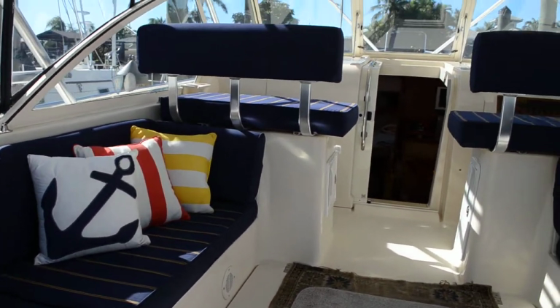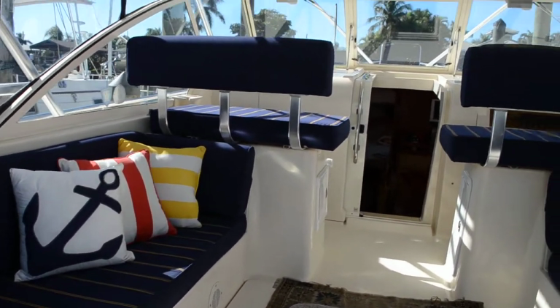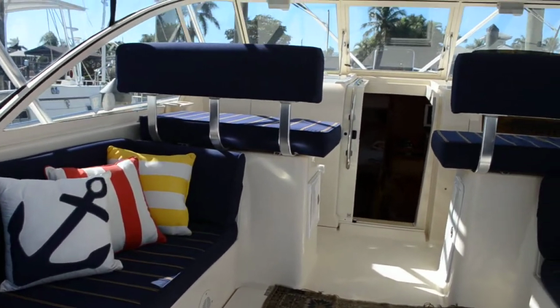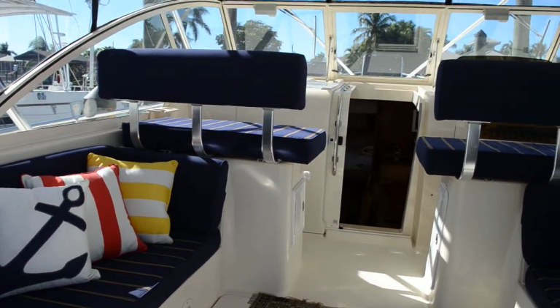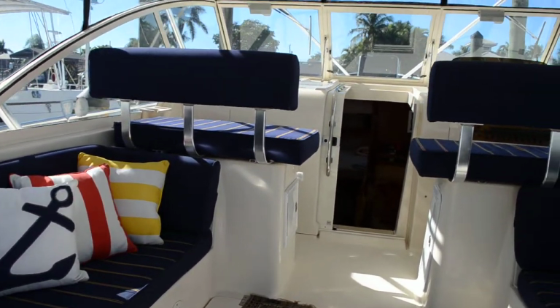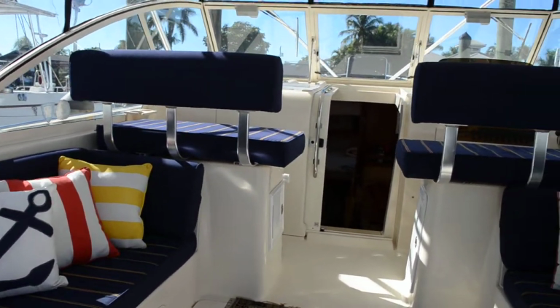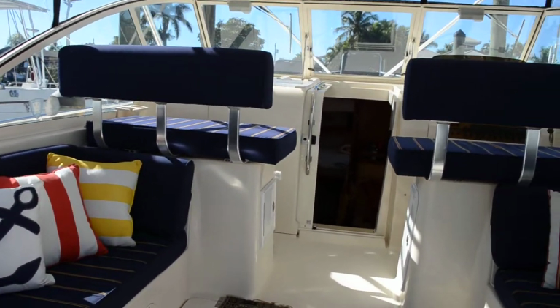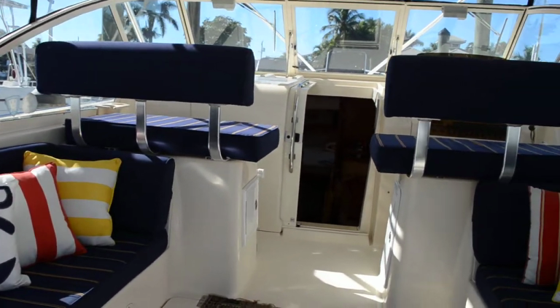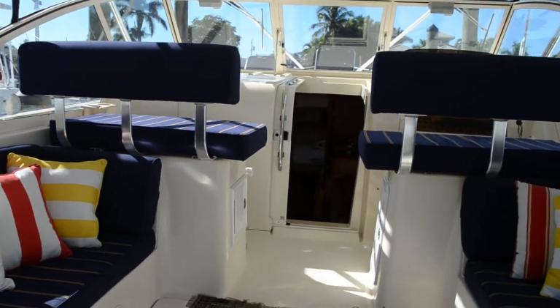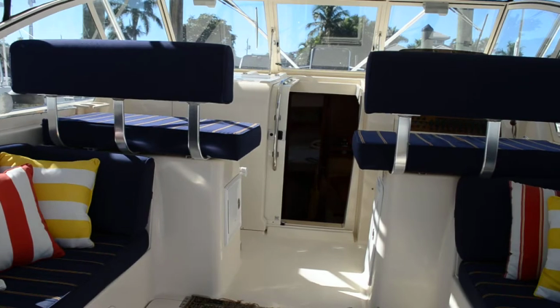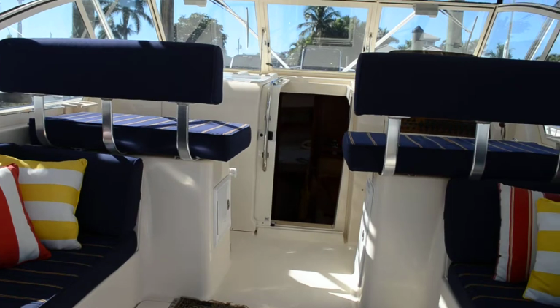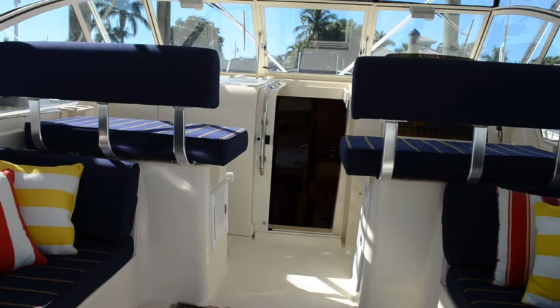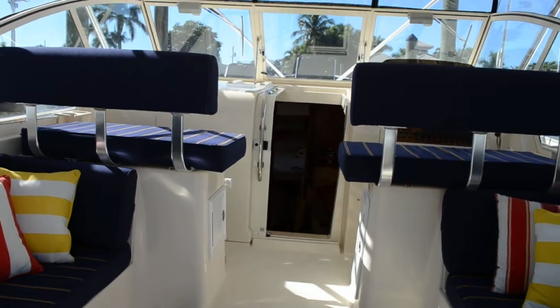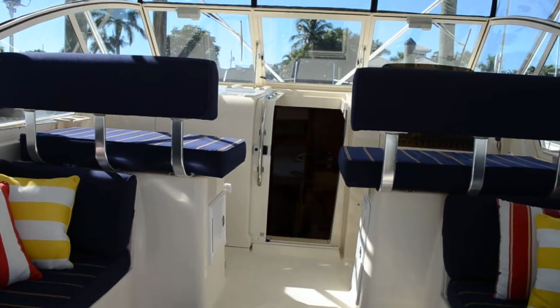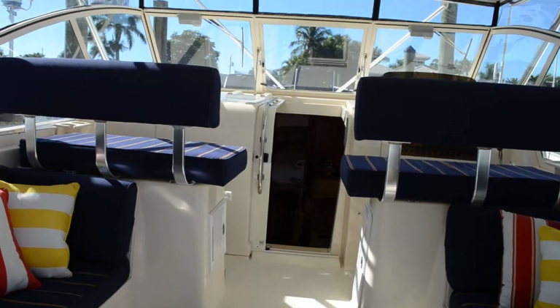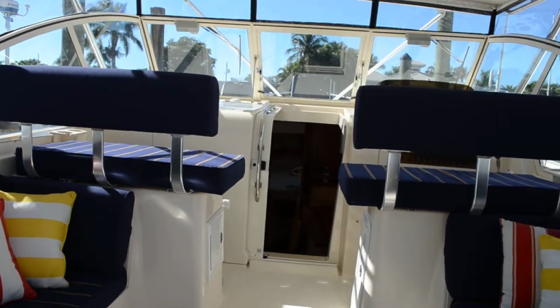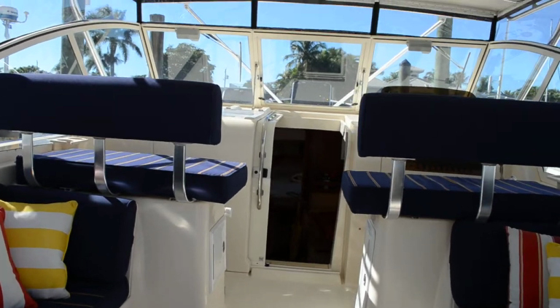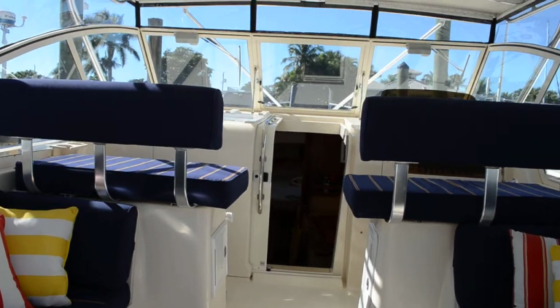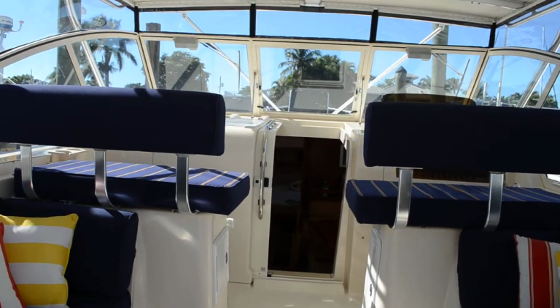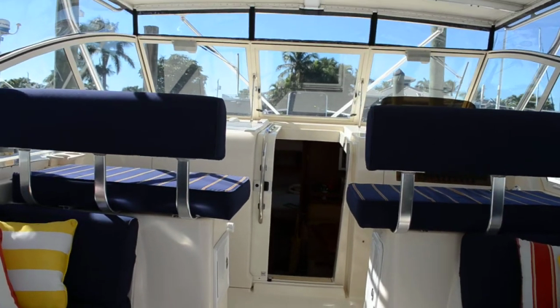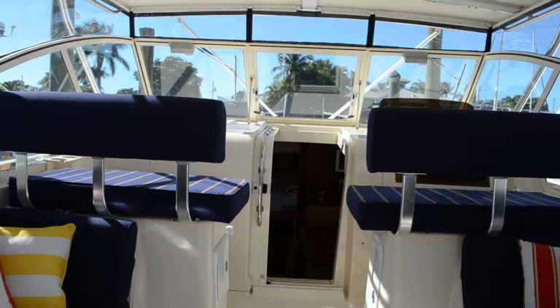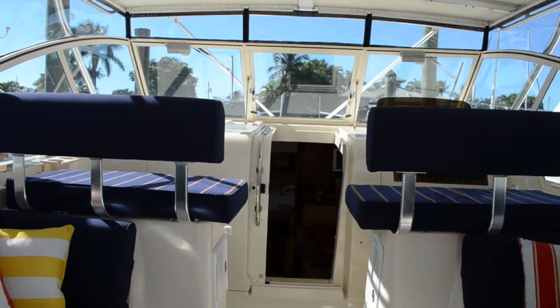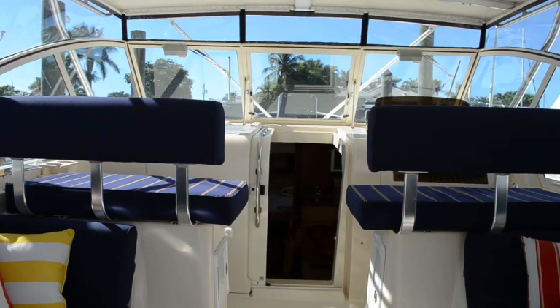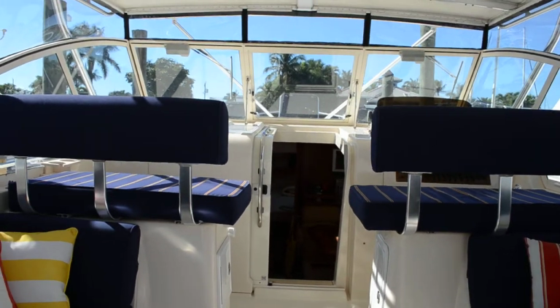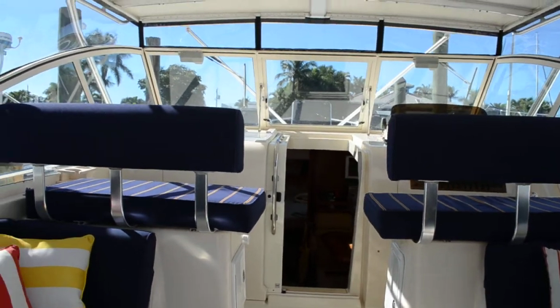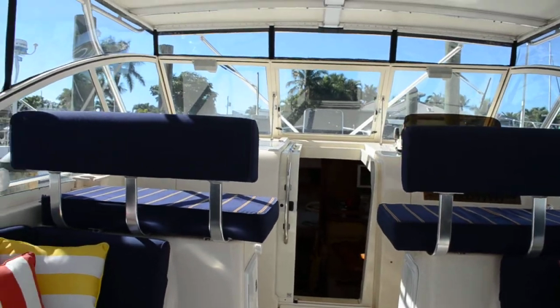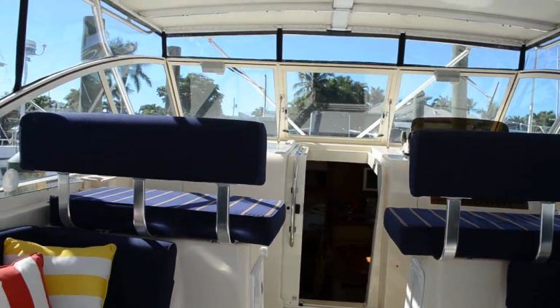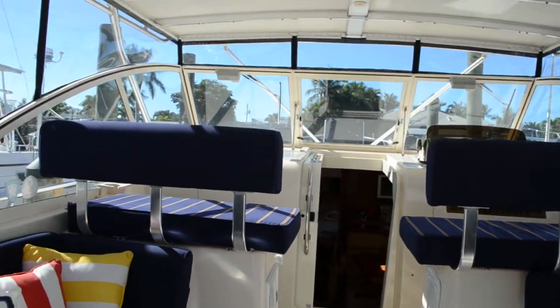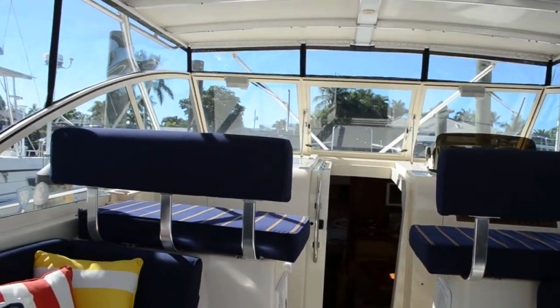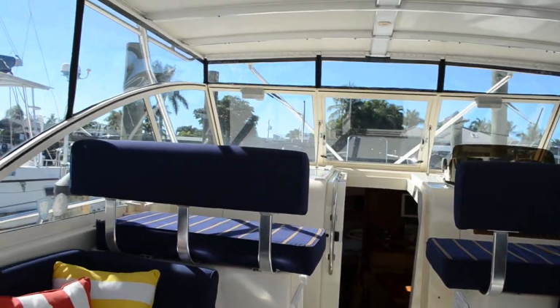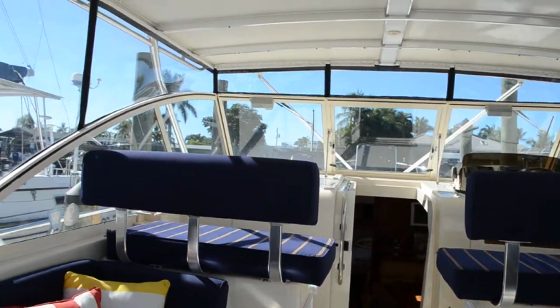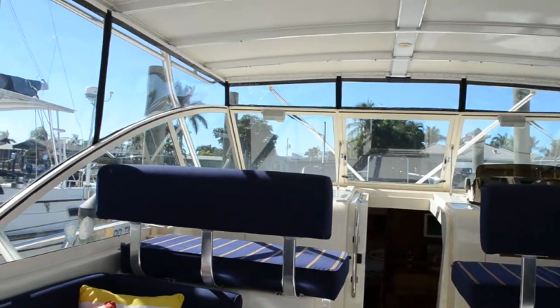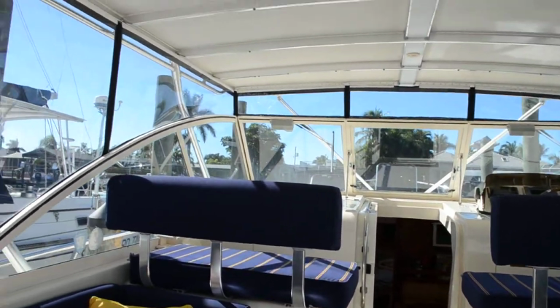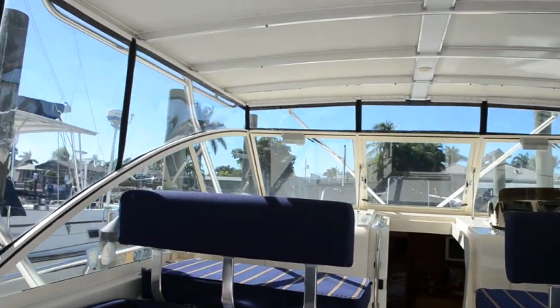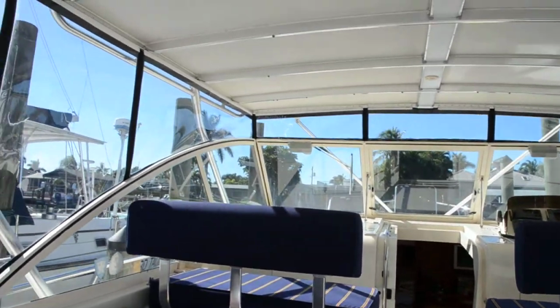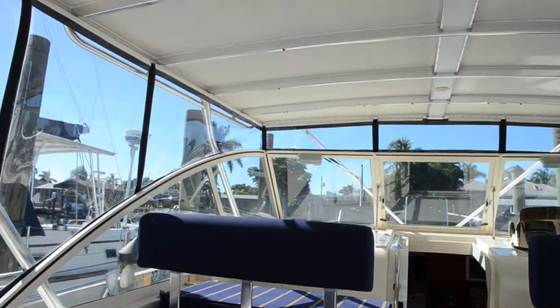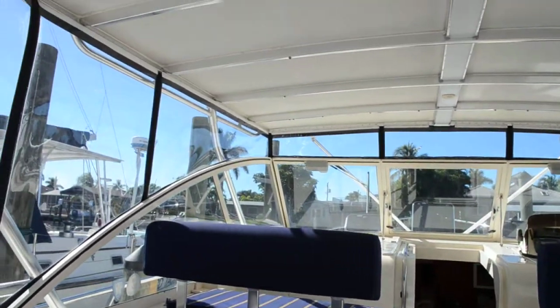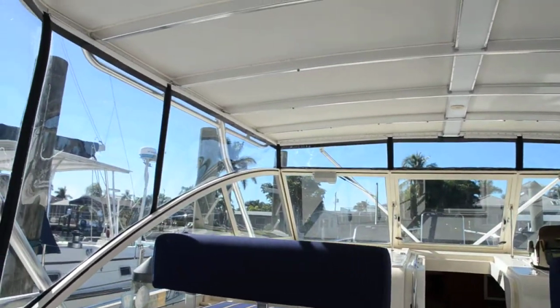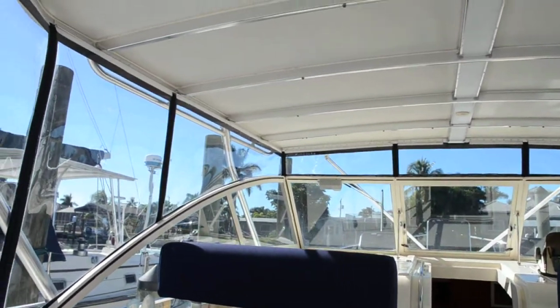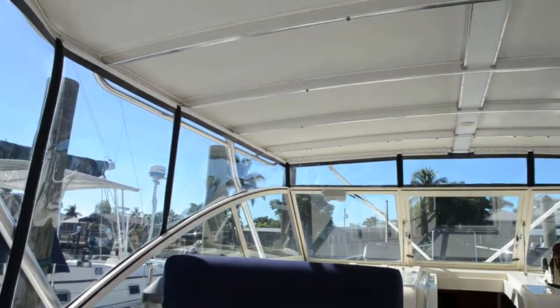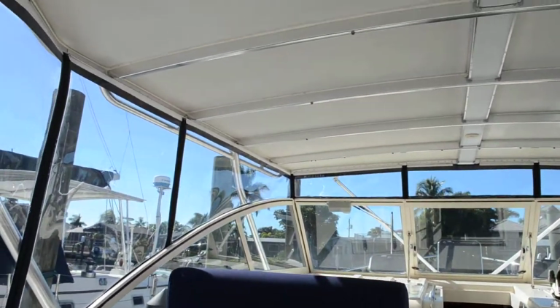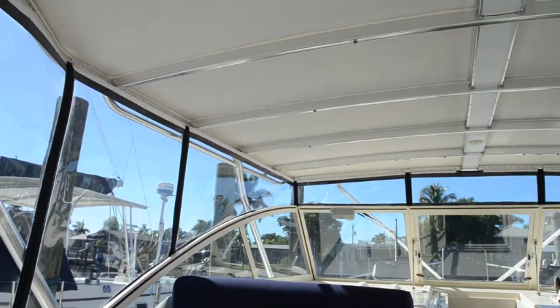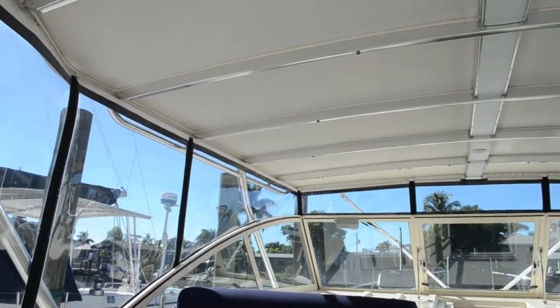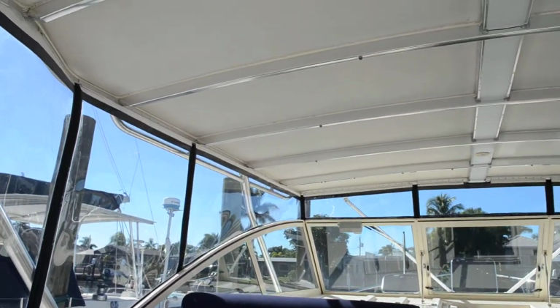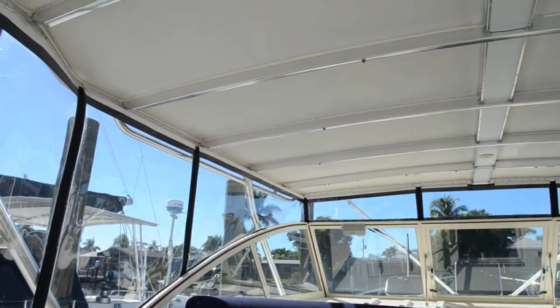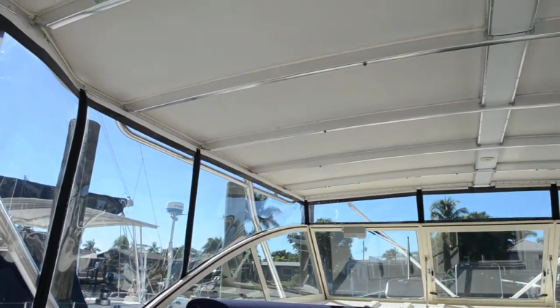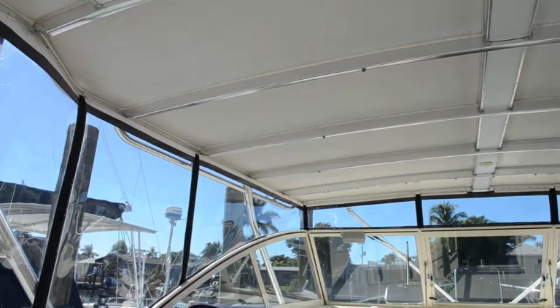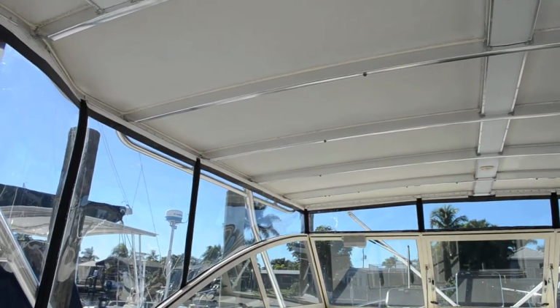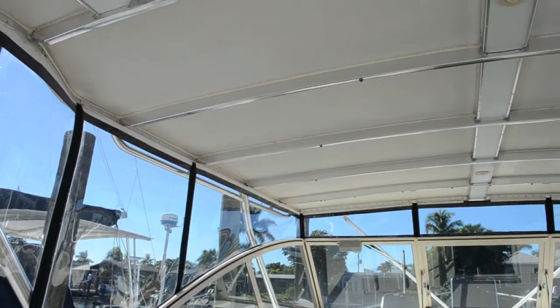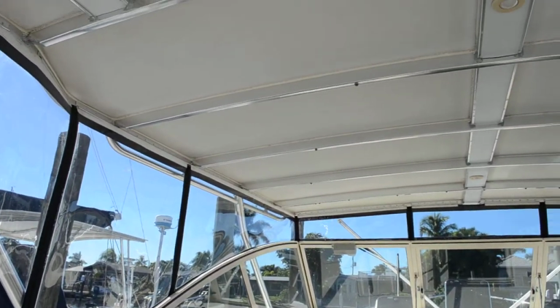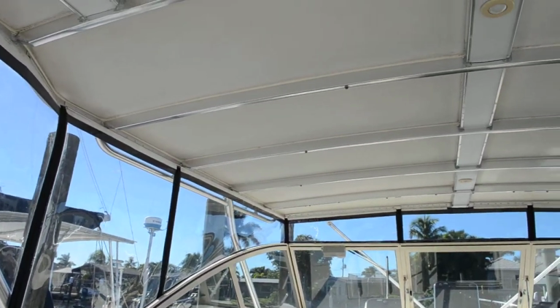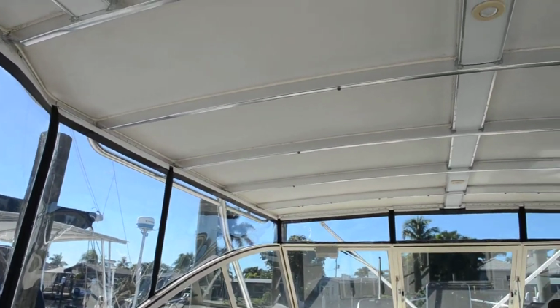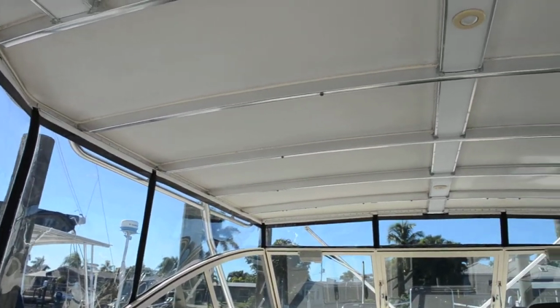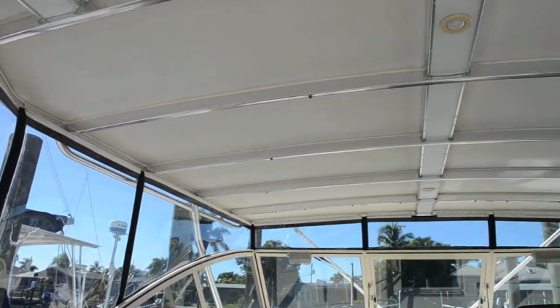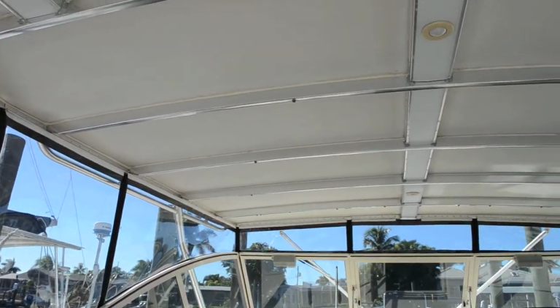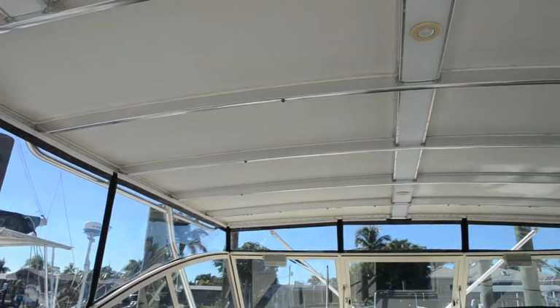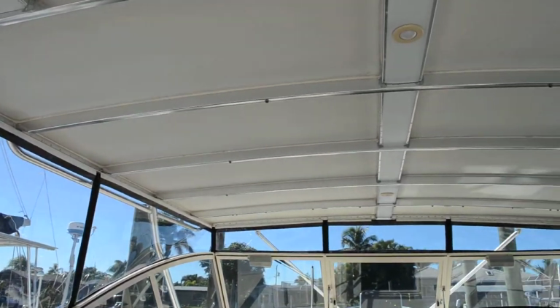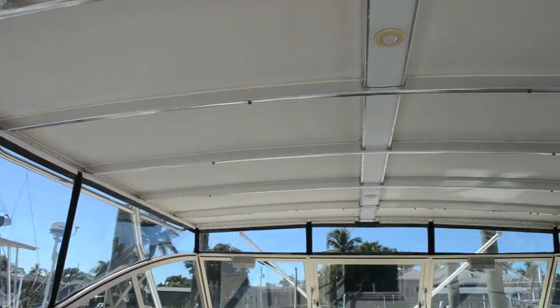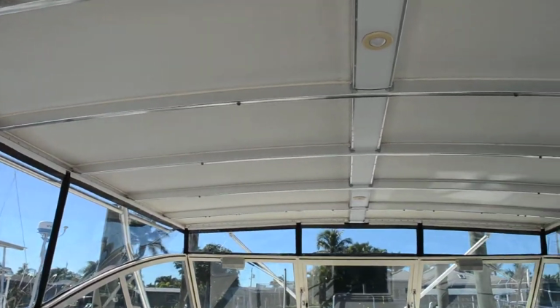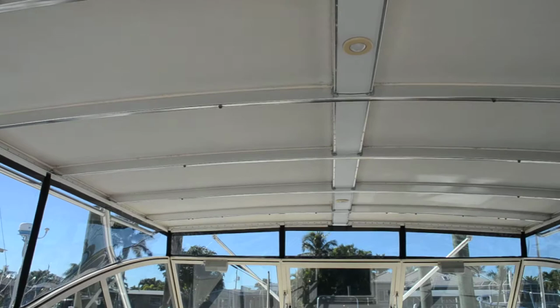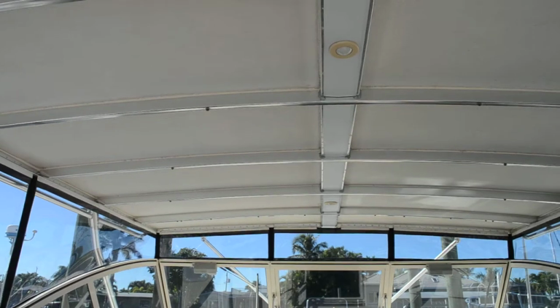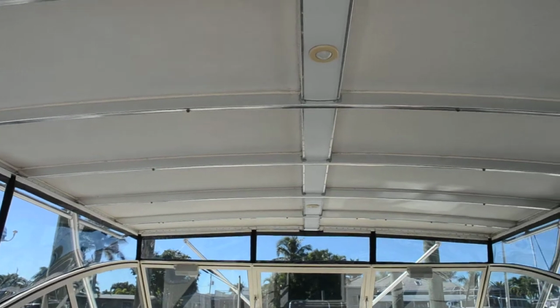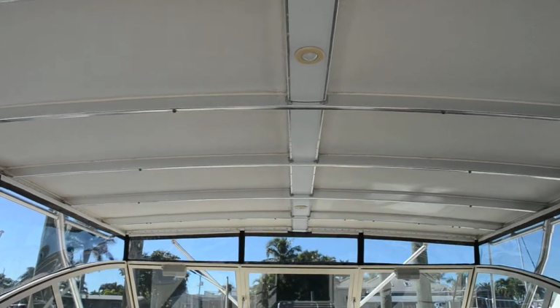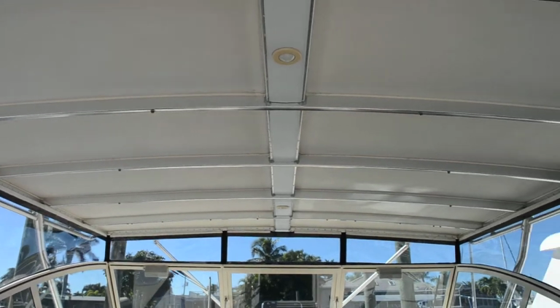This vessel has a 370 horsepower Yanmar single diesel in it.